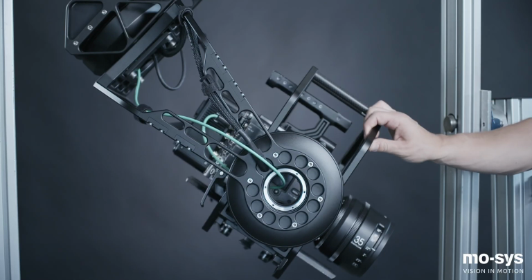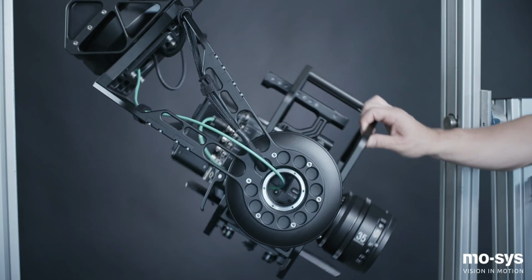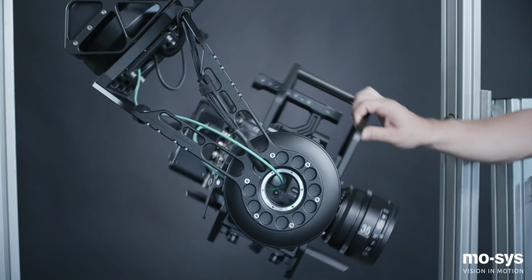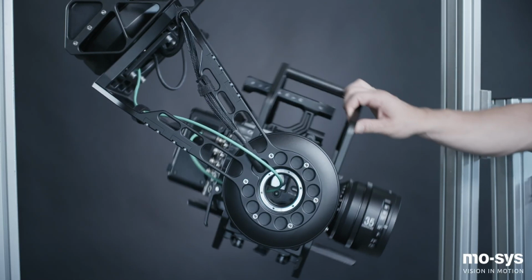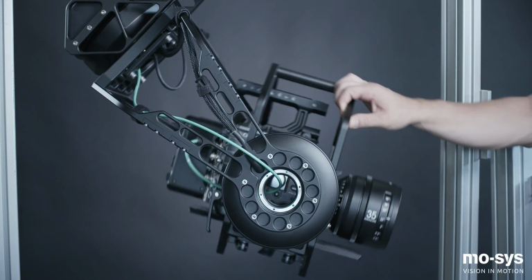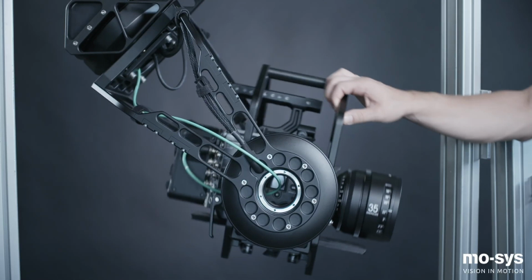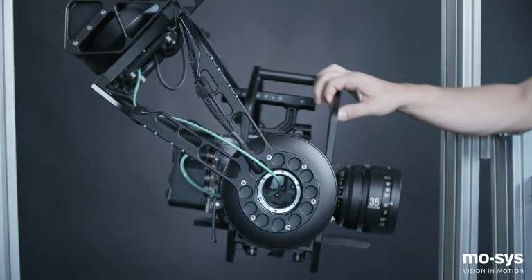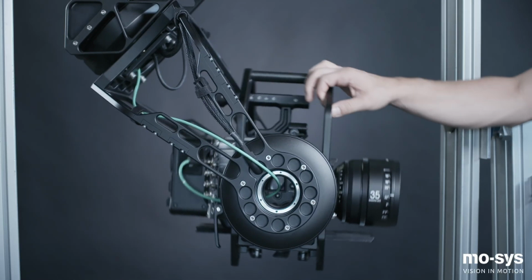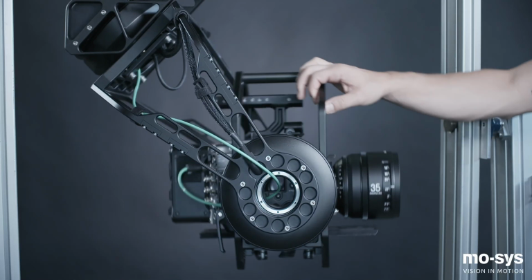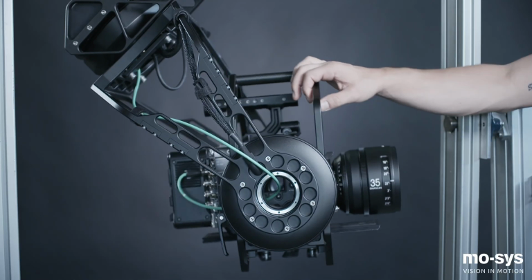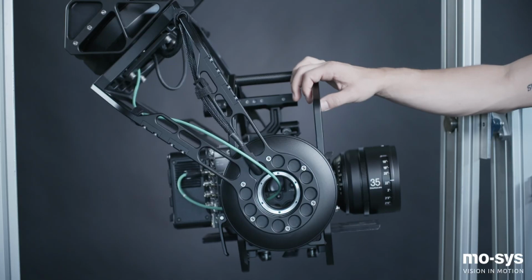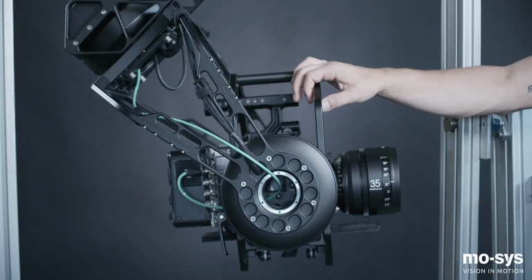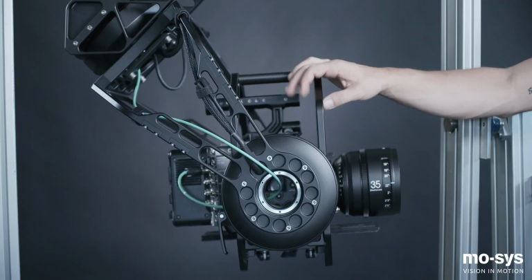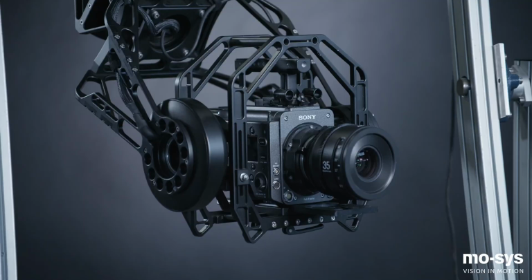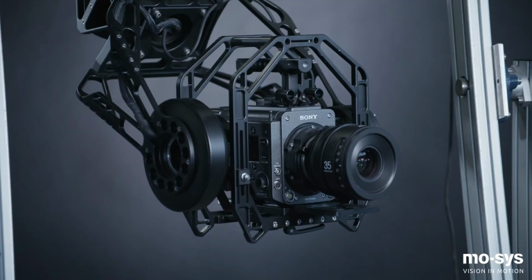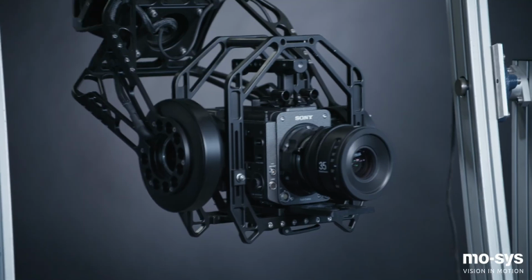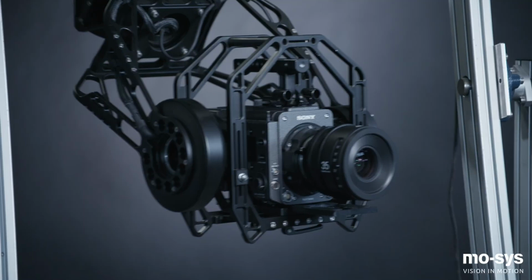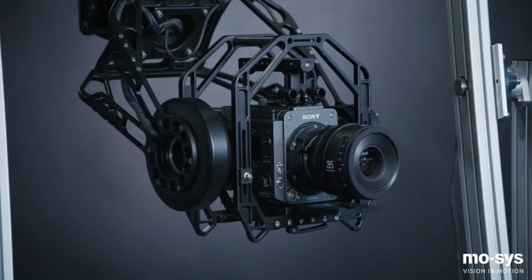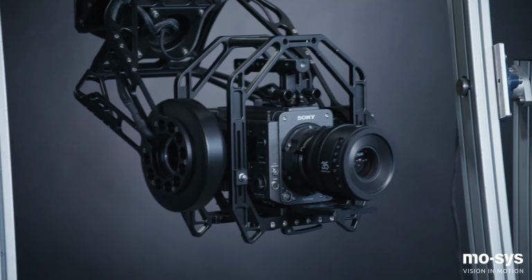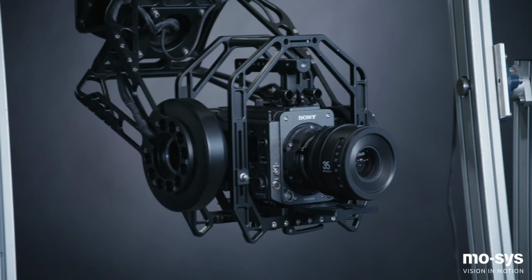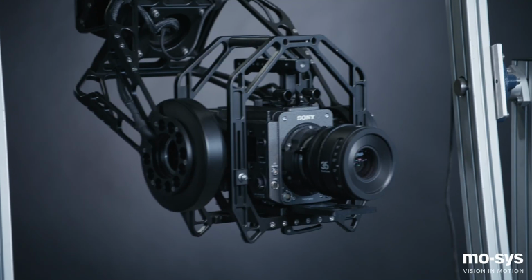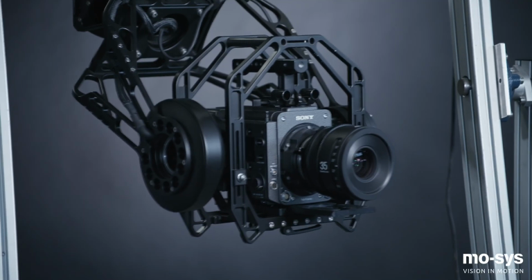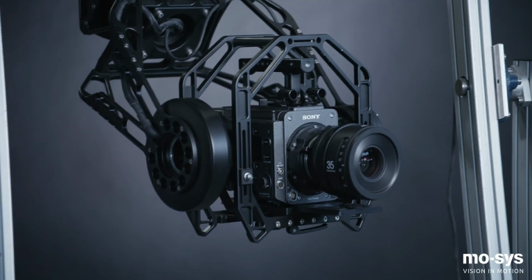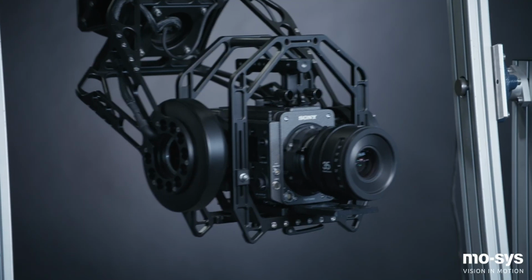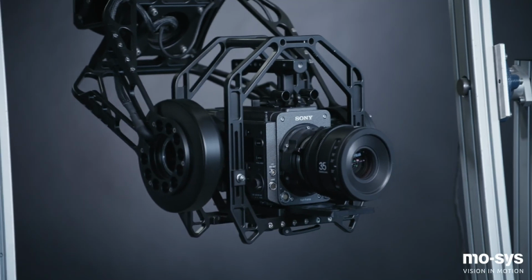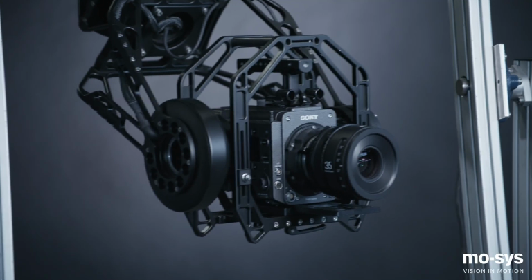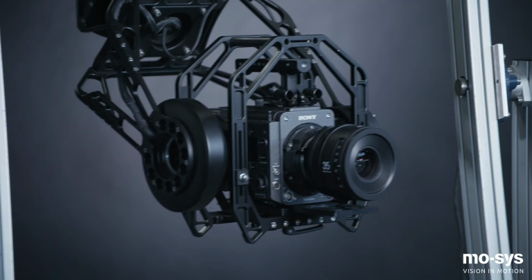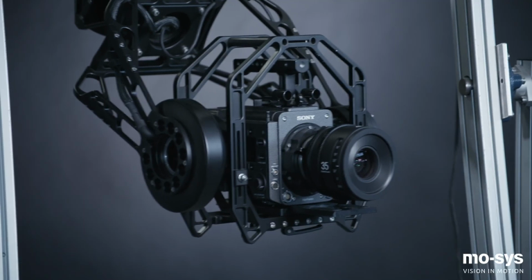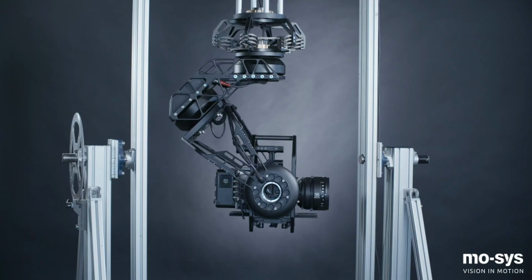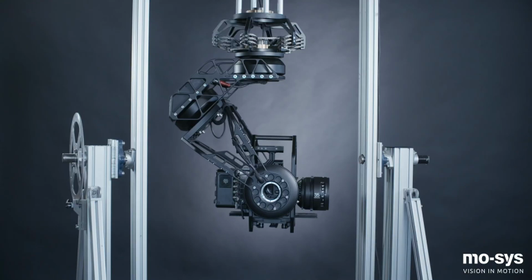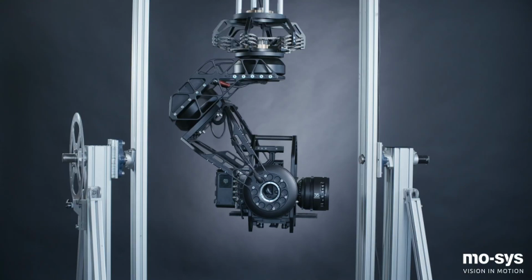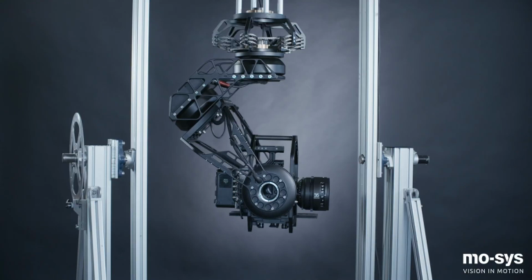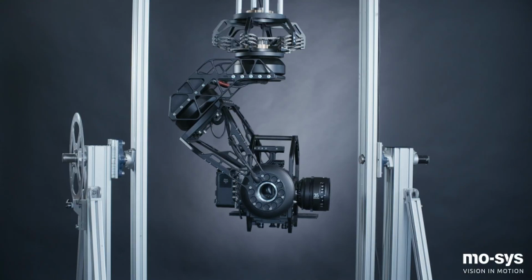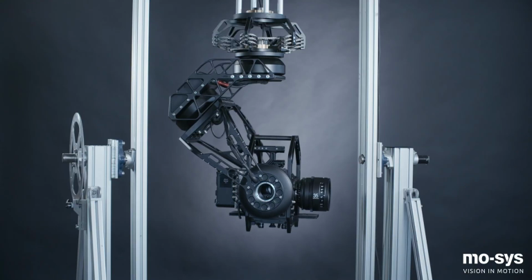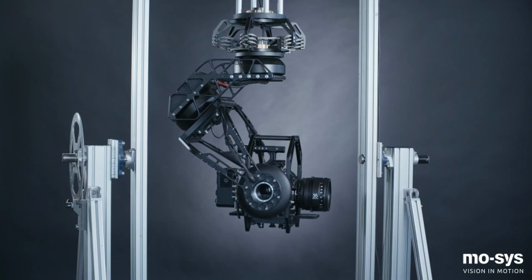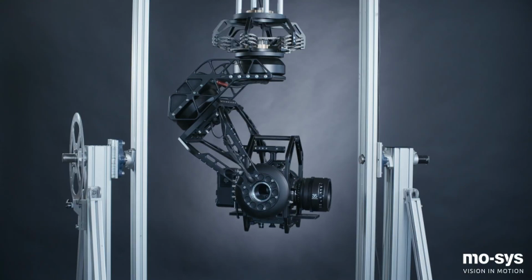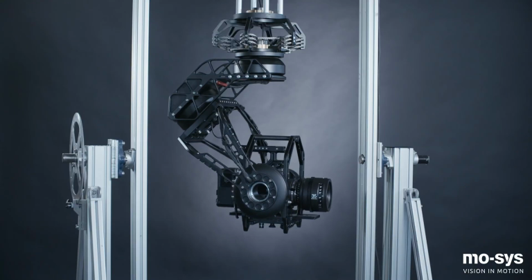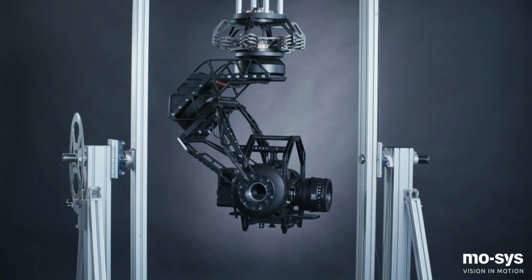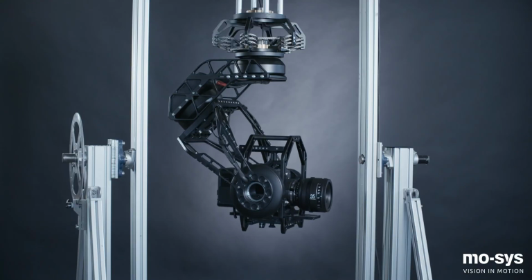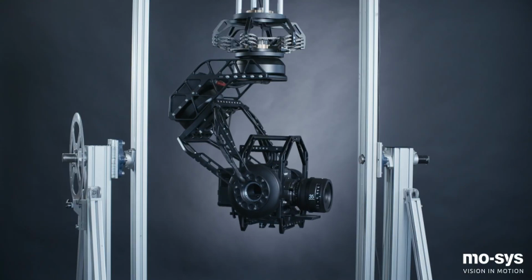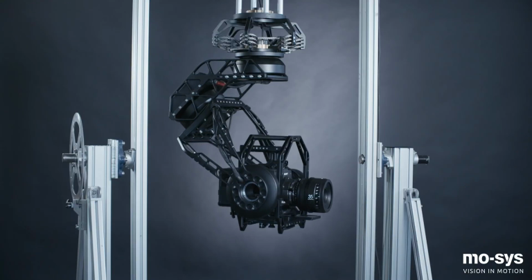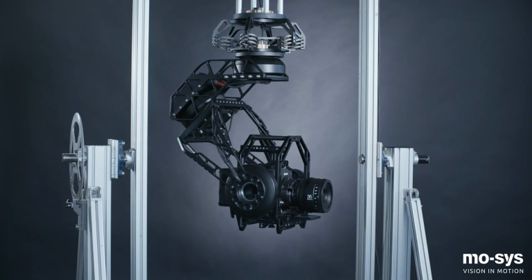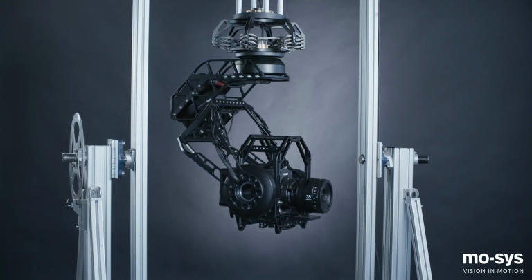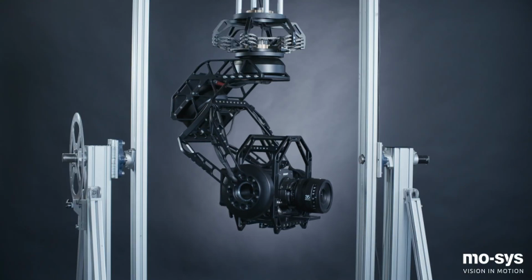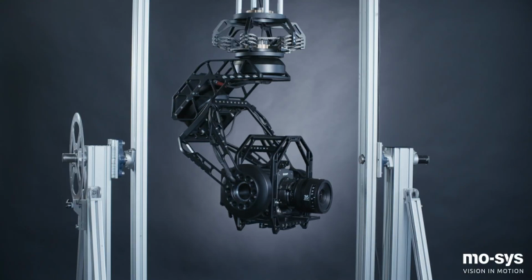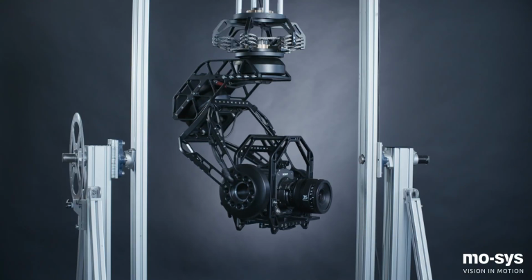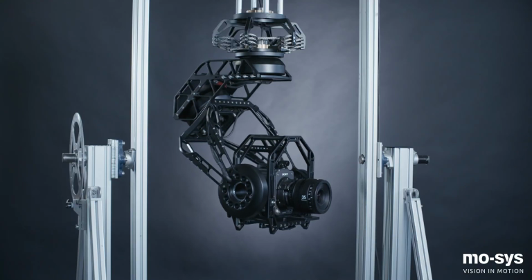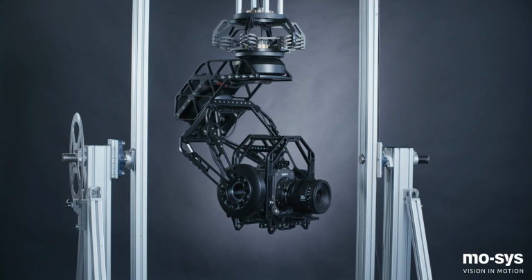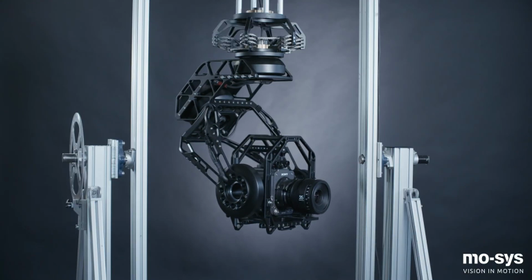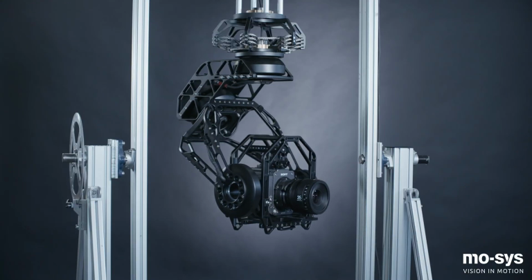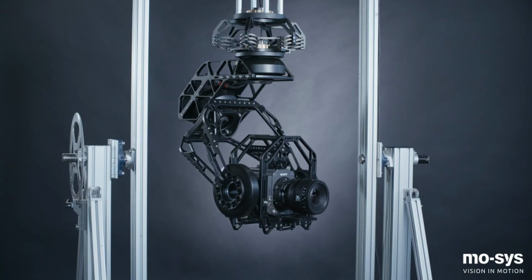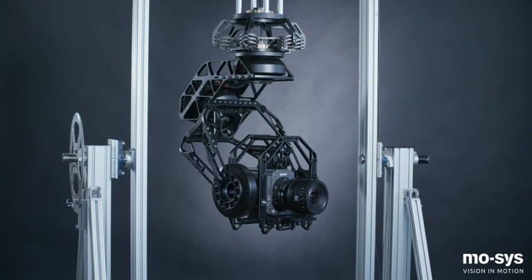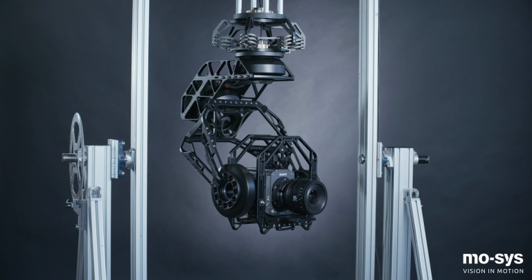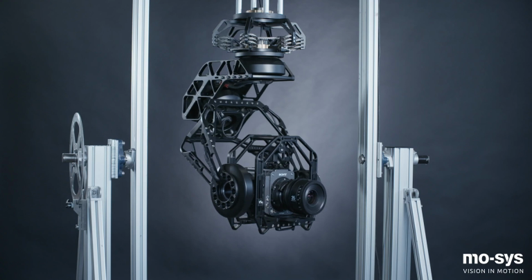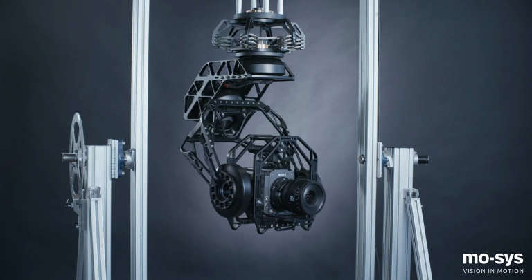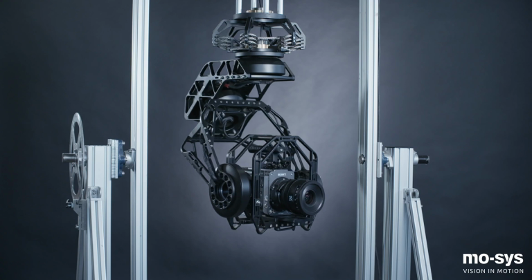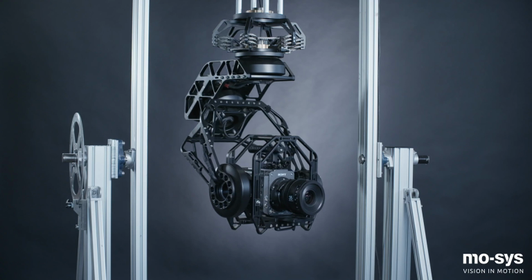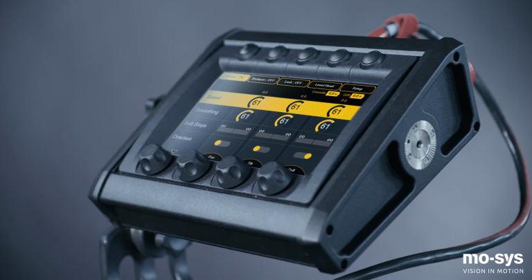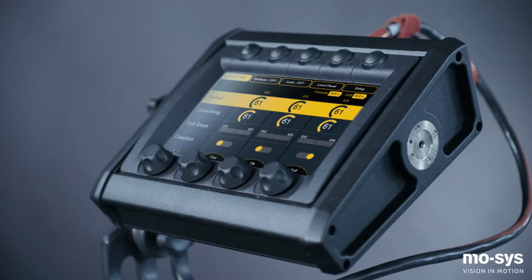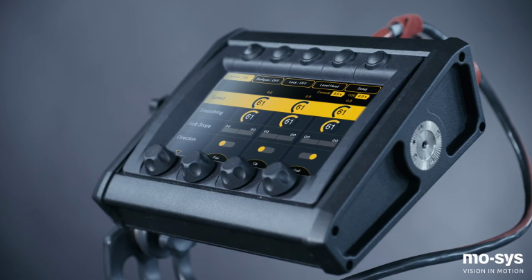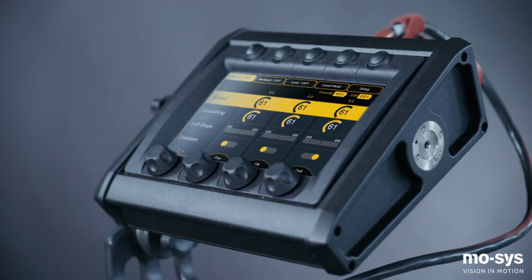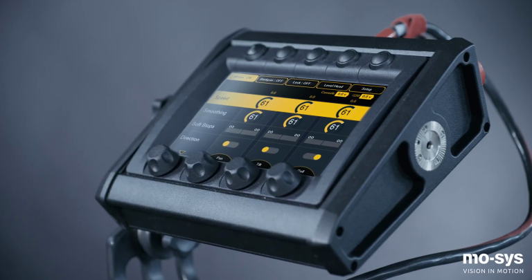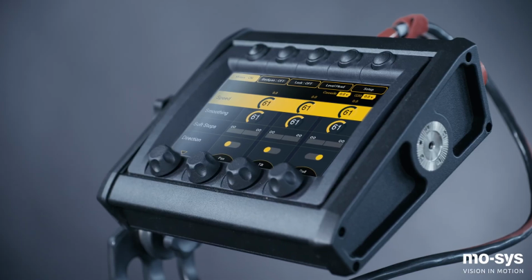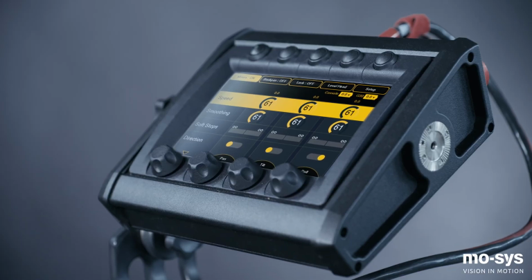The G30 has been designed for fast setup with easy access, assisted balancing and simple cable management aided by motors with holes, avoiding the need for slip rings.